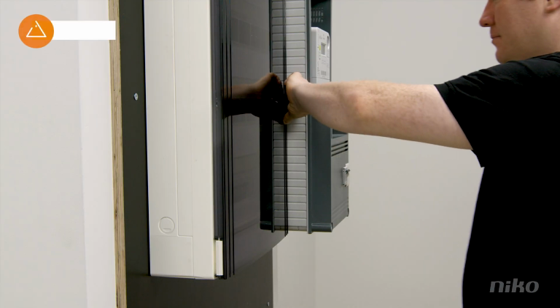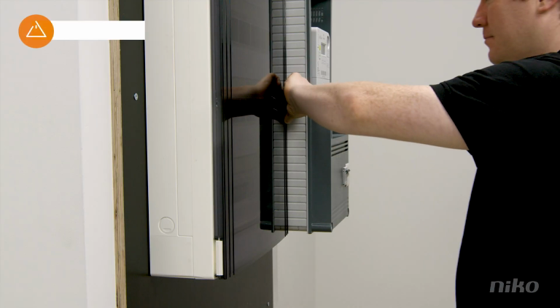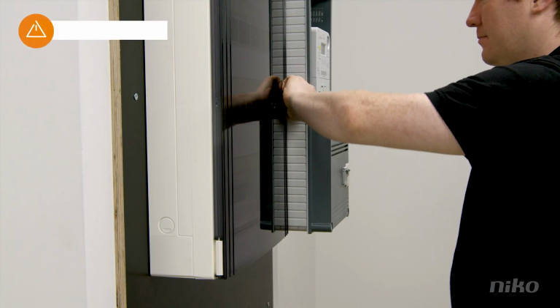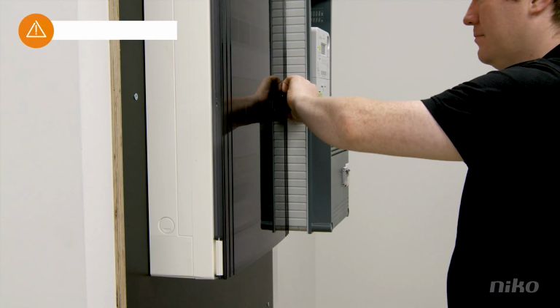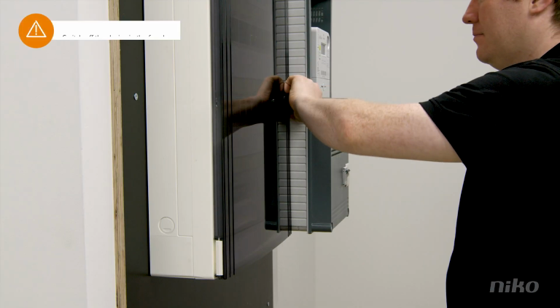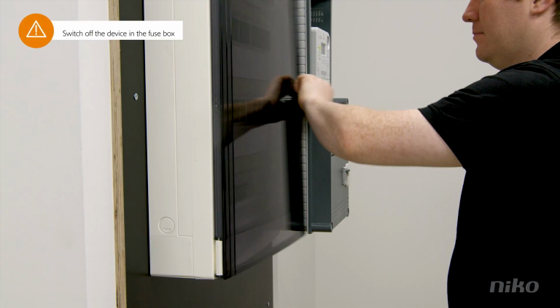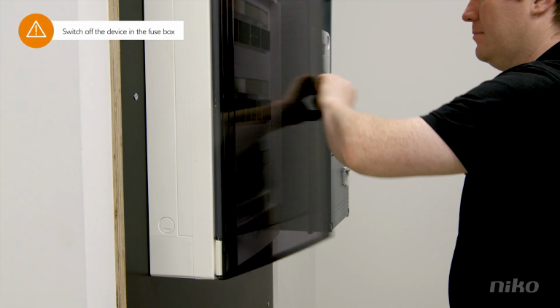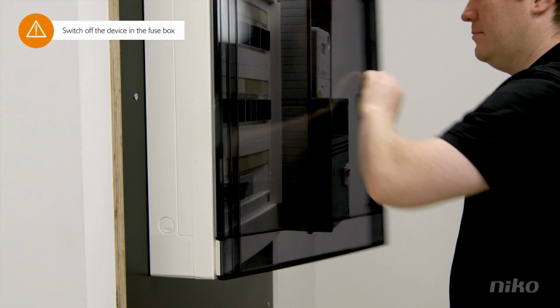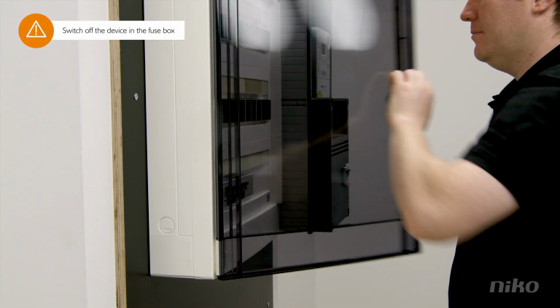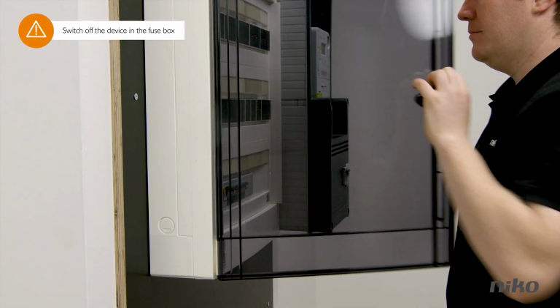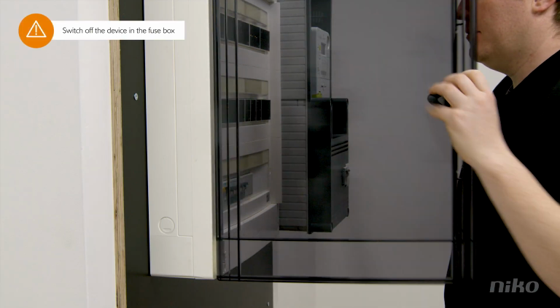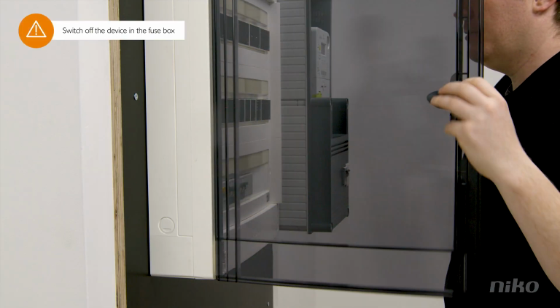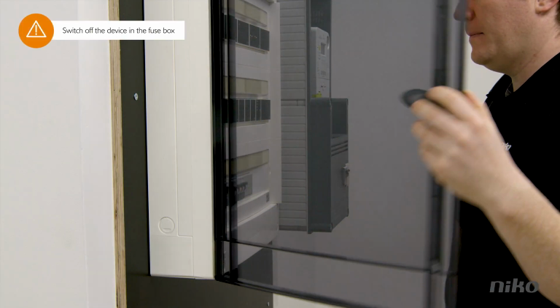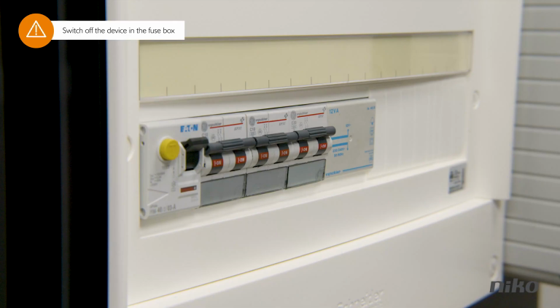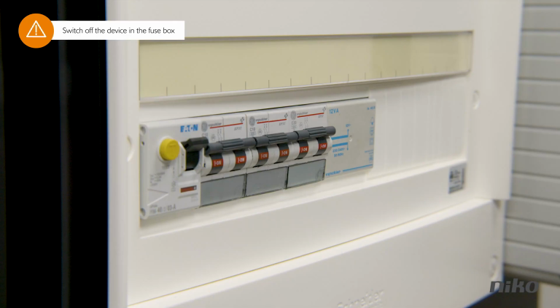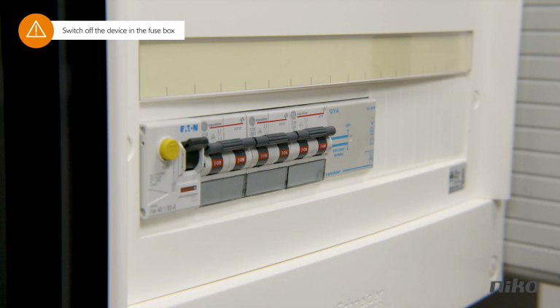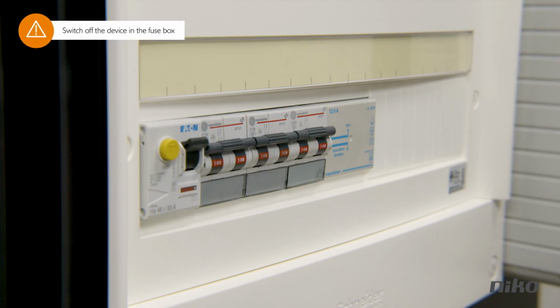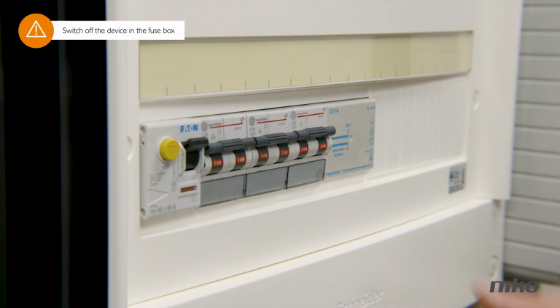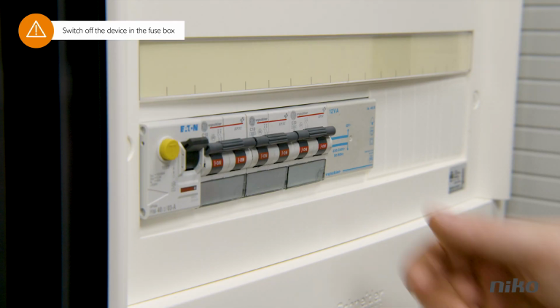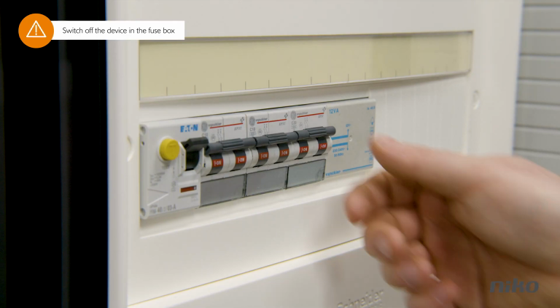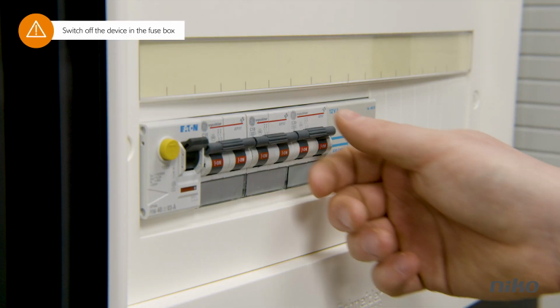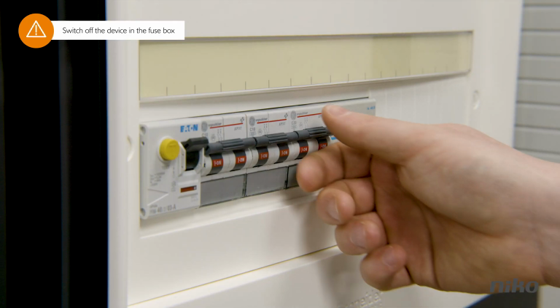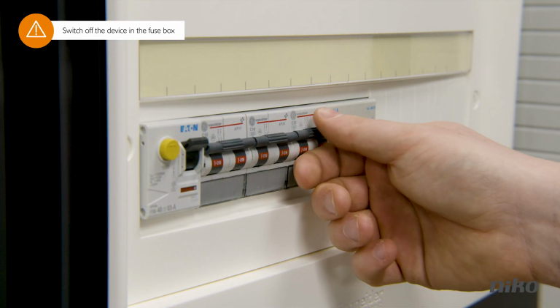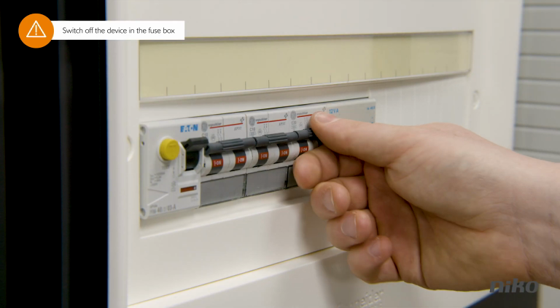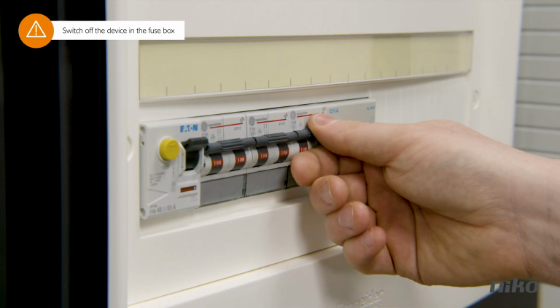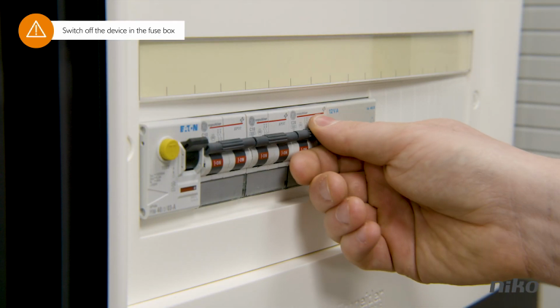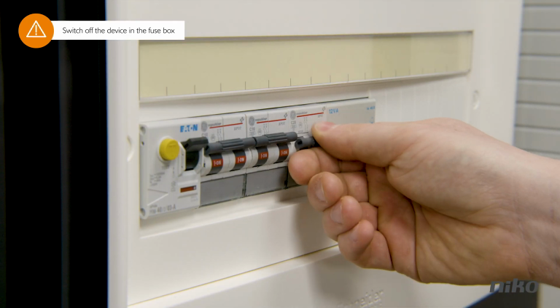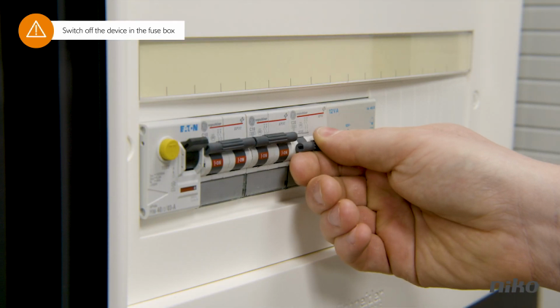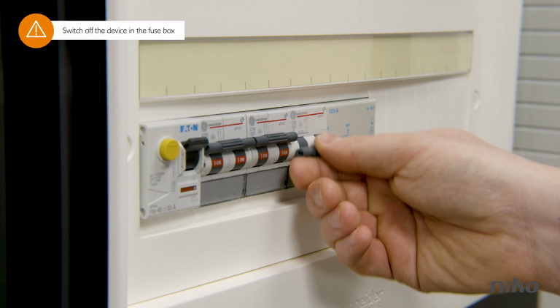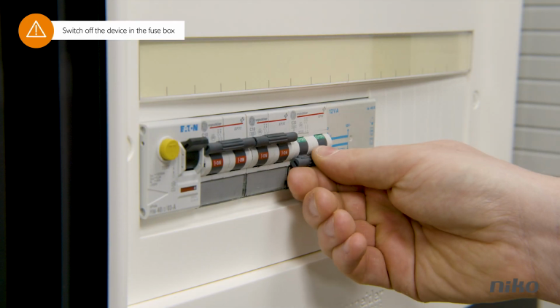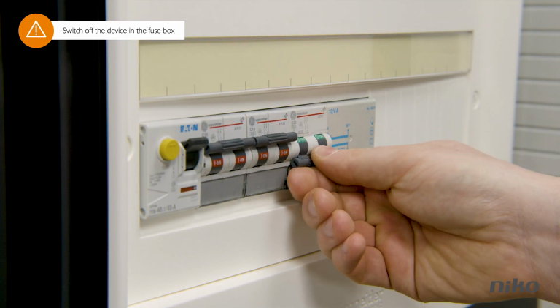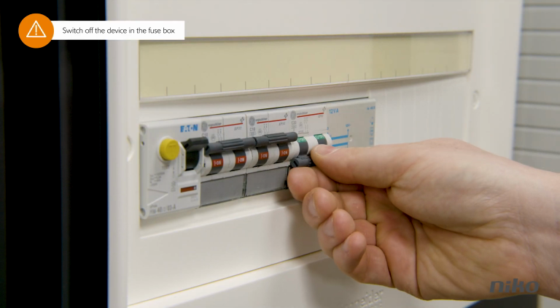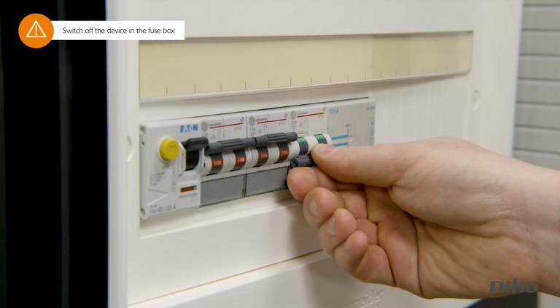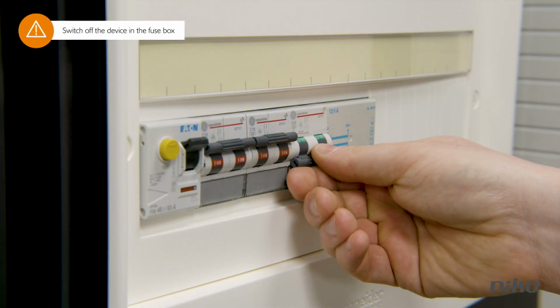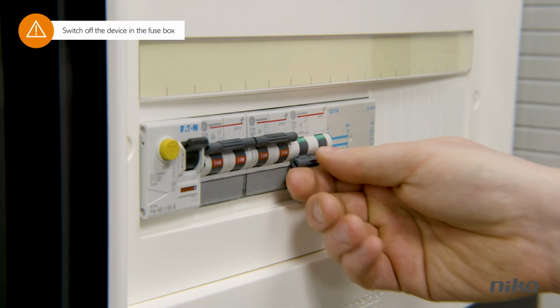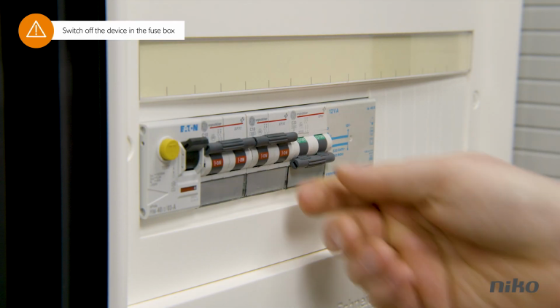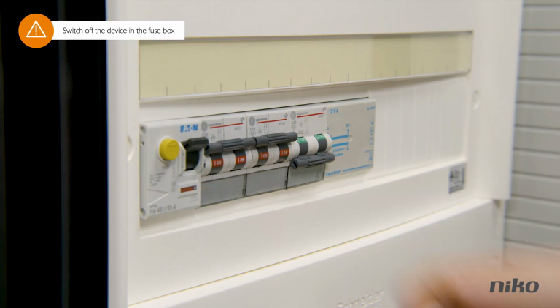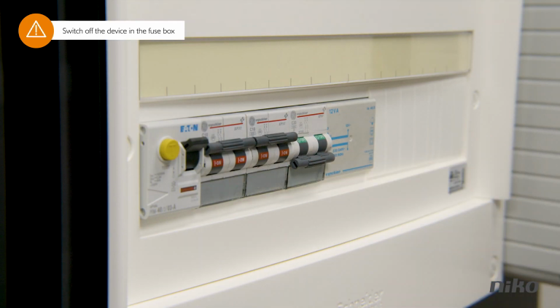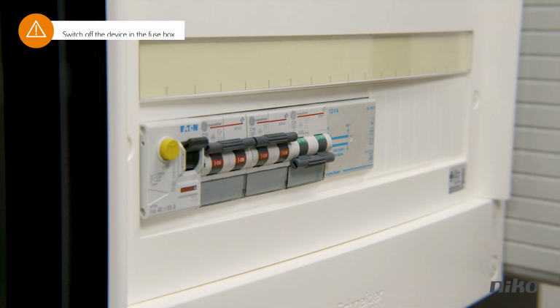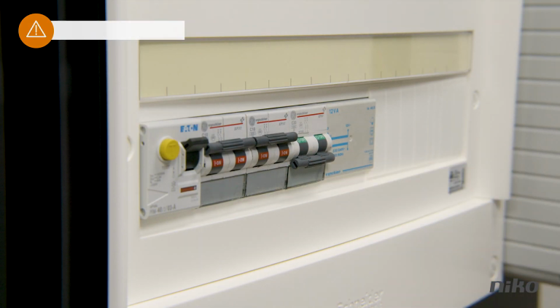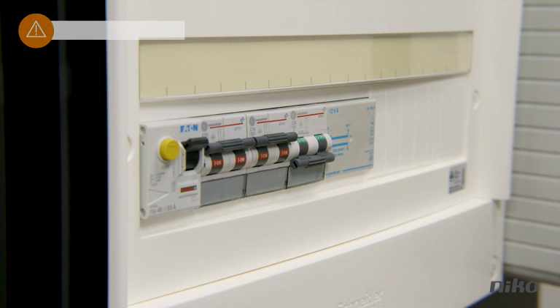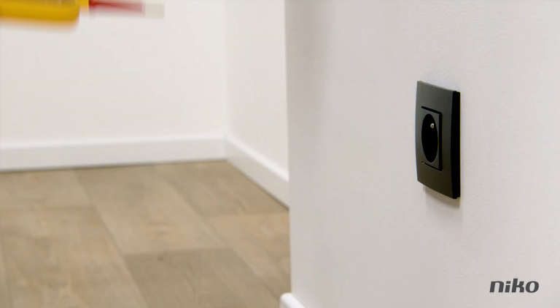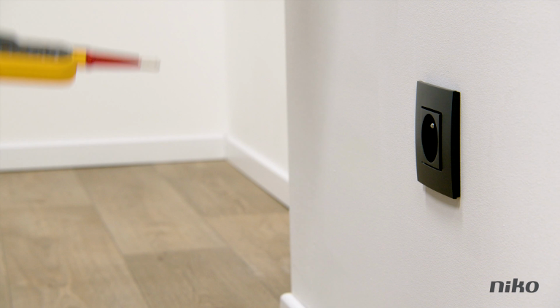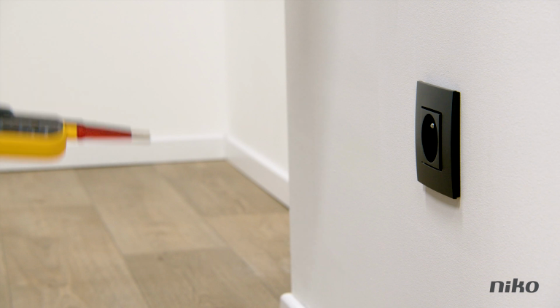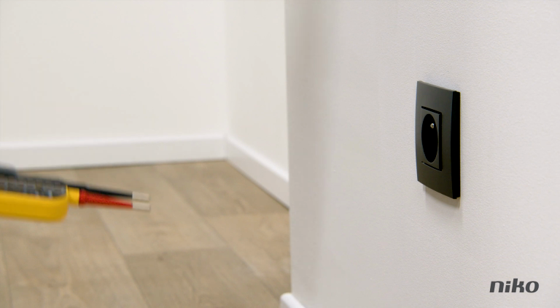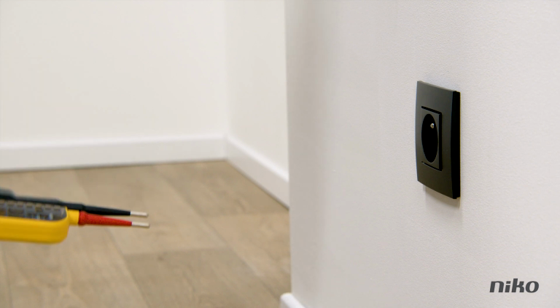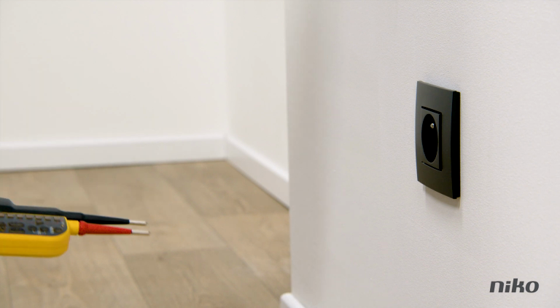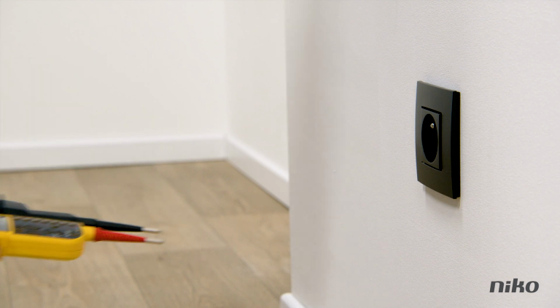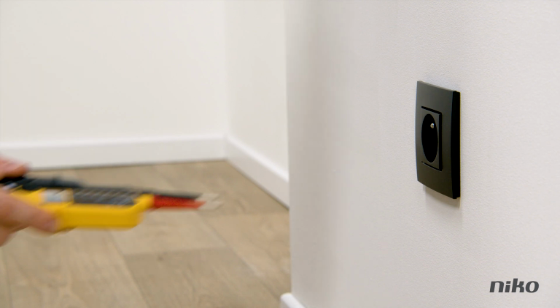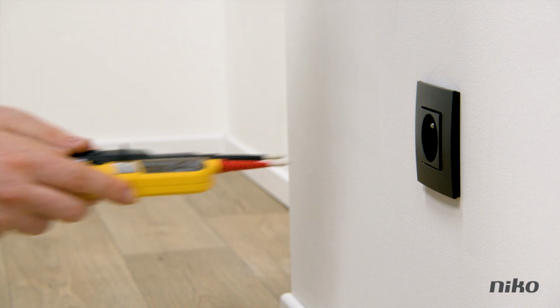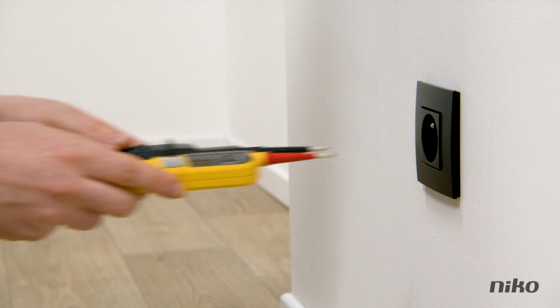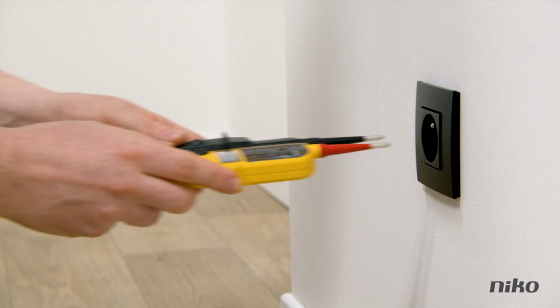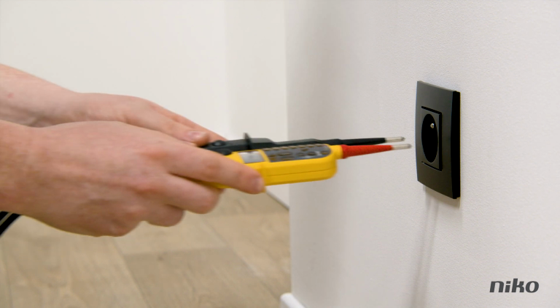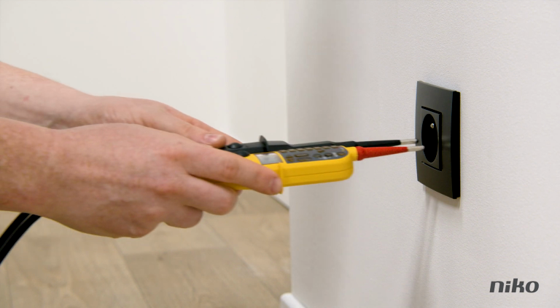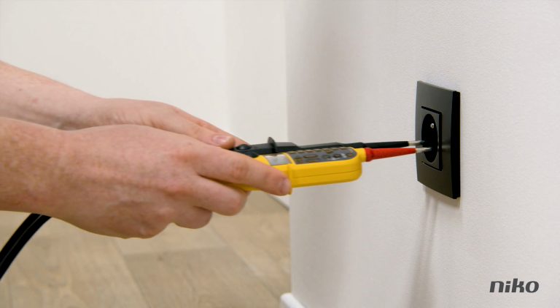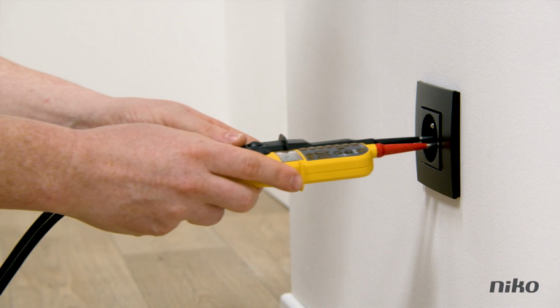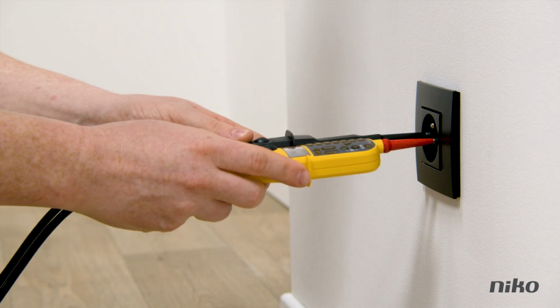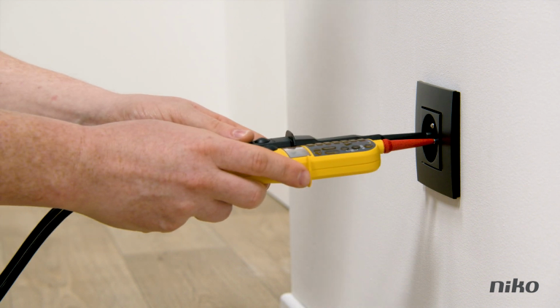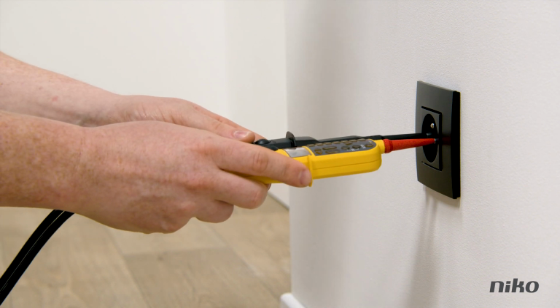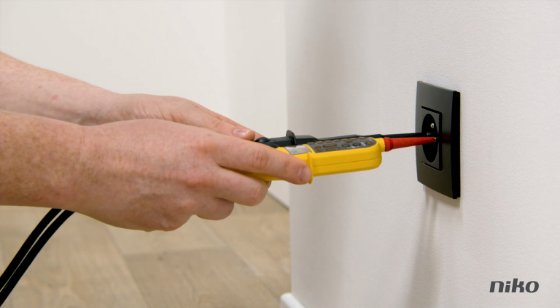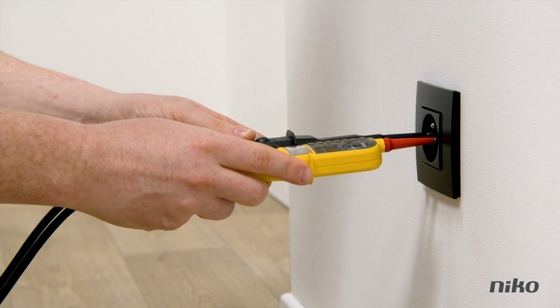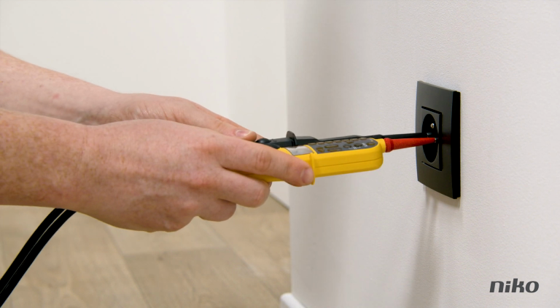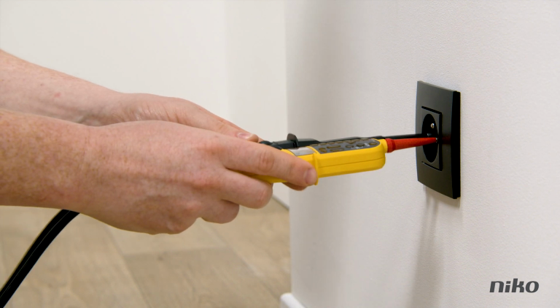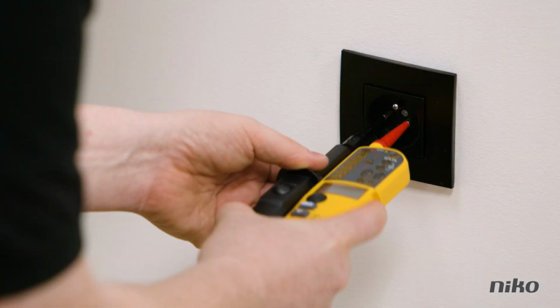Safety first. Switch off the device at the fuse box and check with the multimeter whether the voltage has ceased.